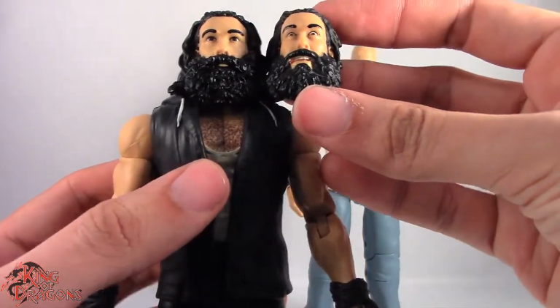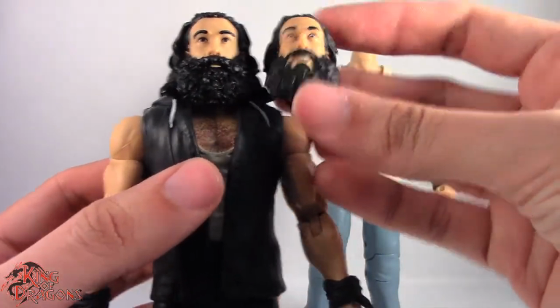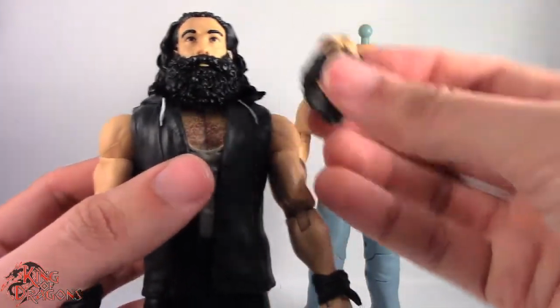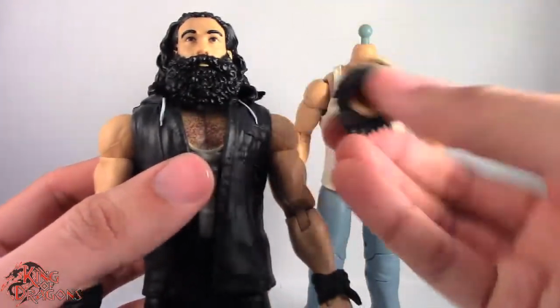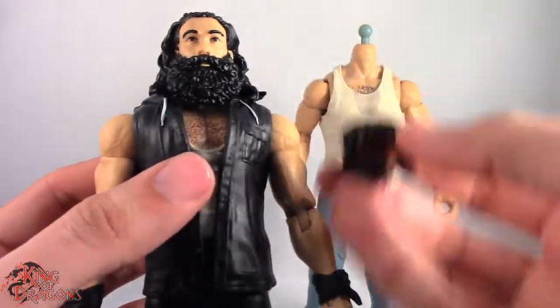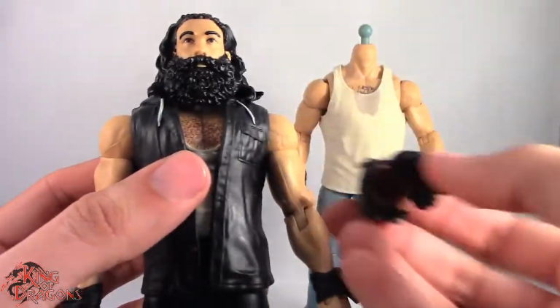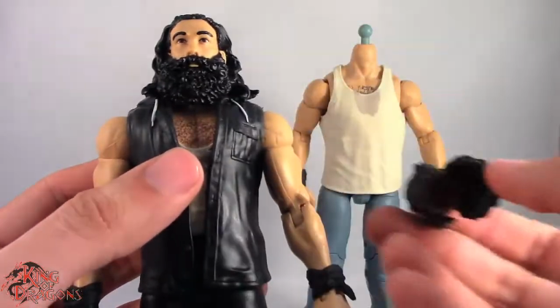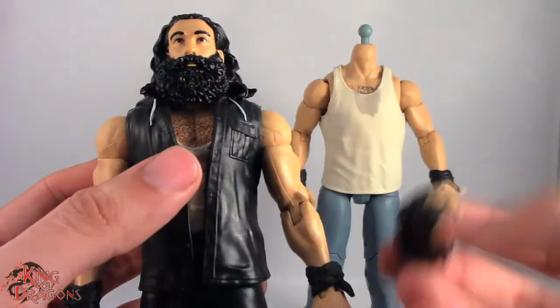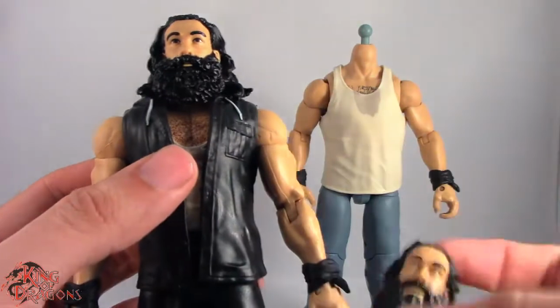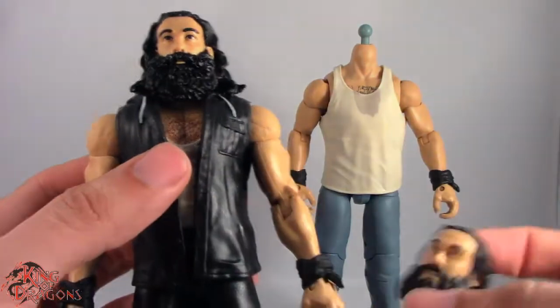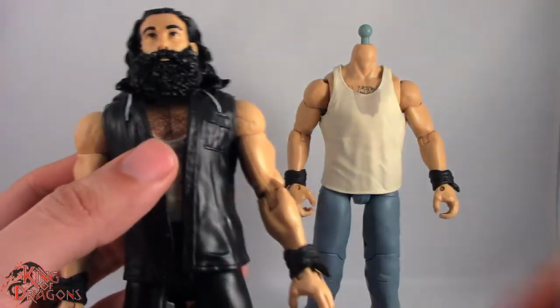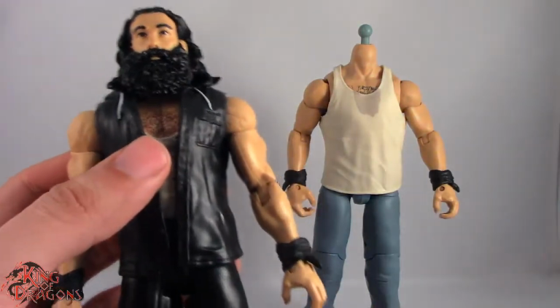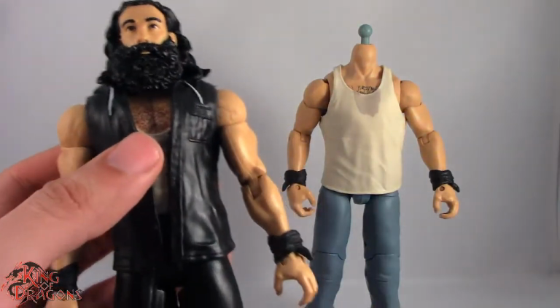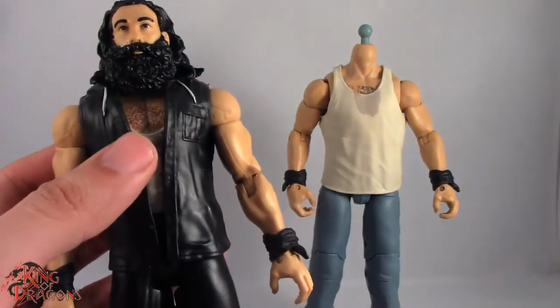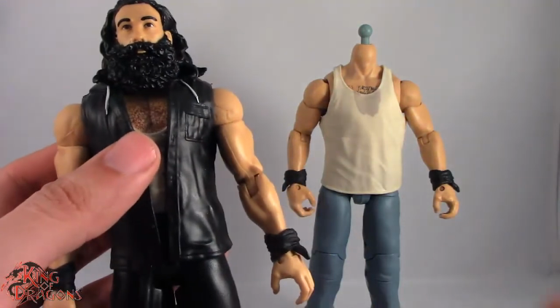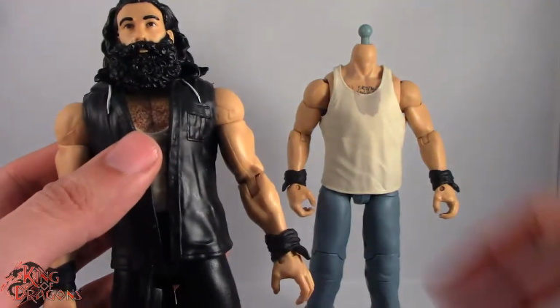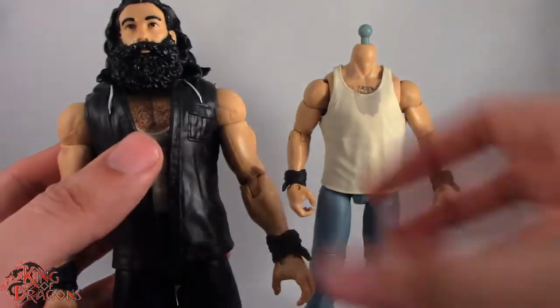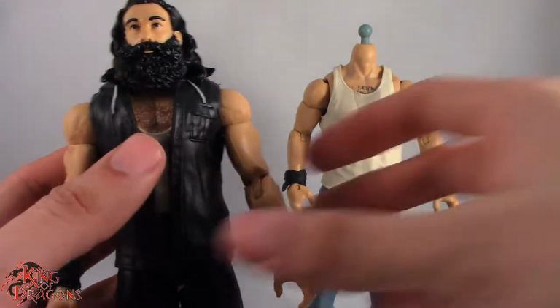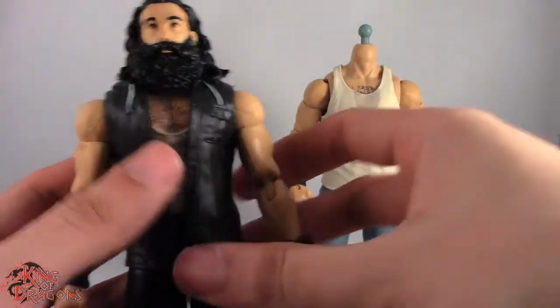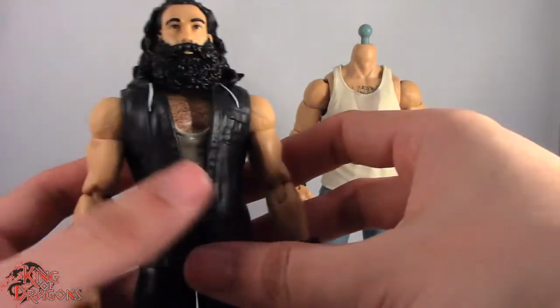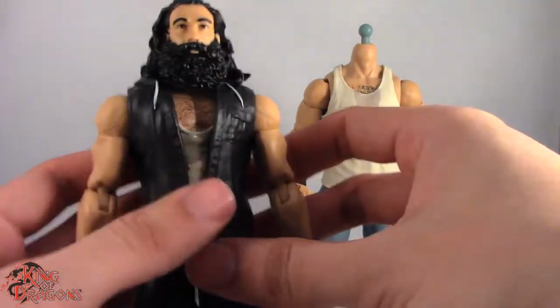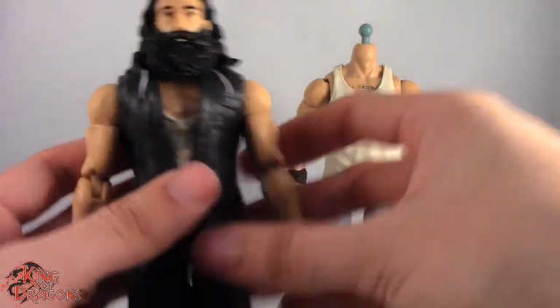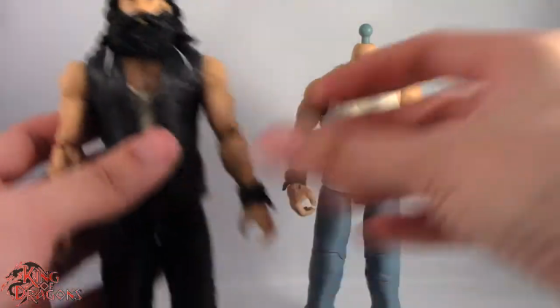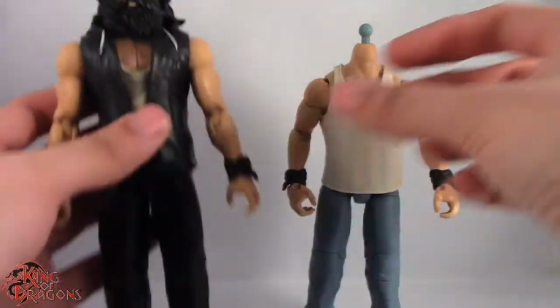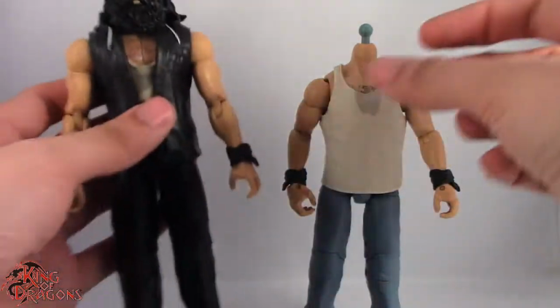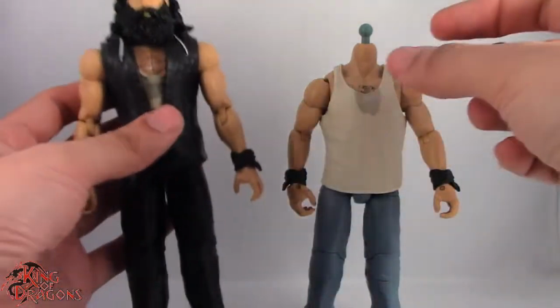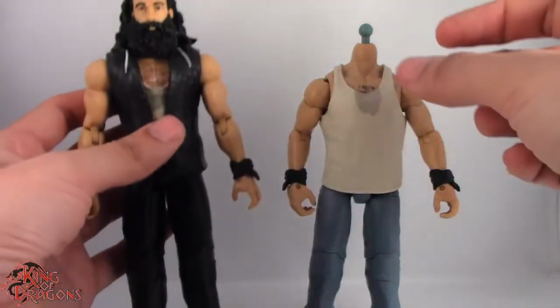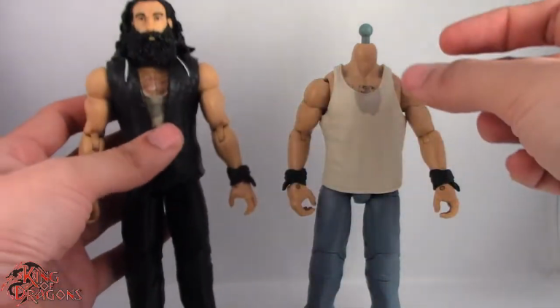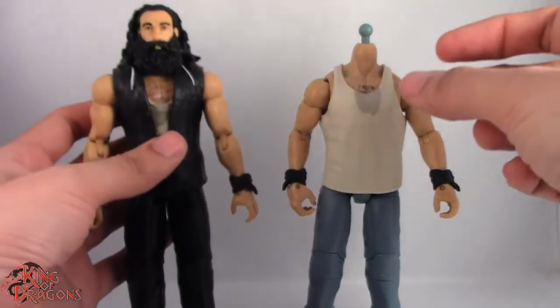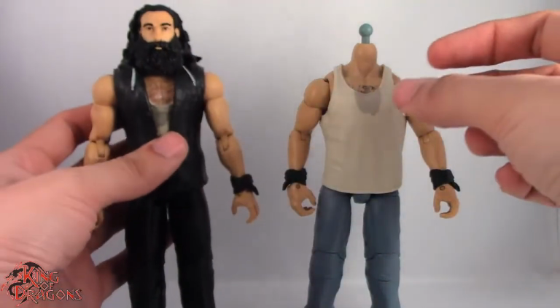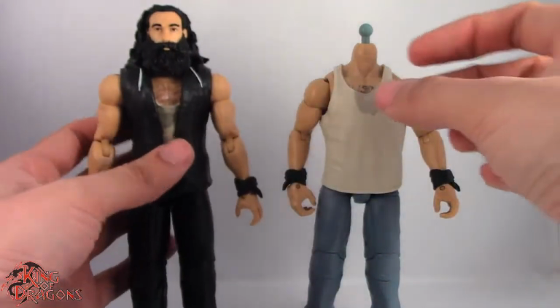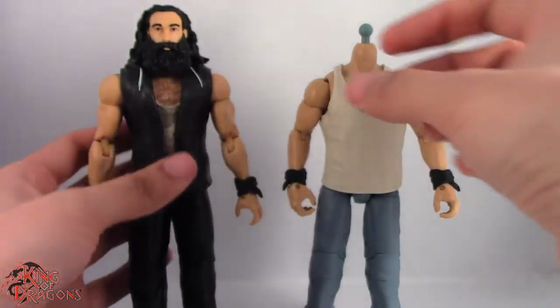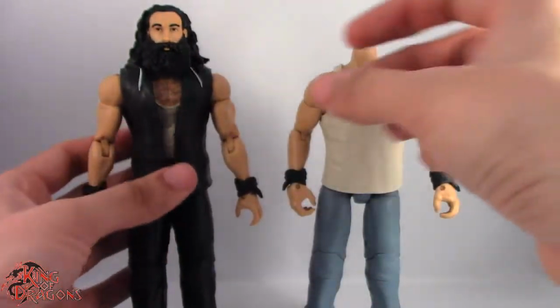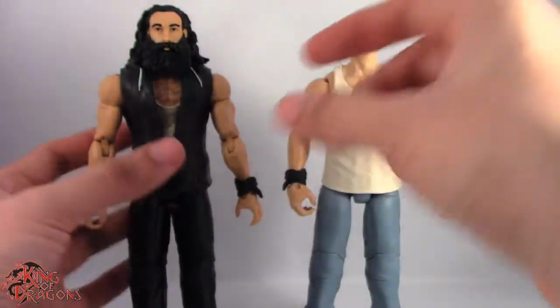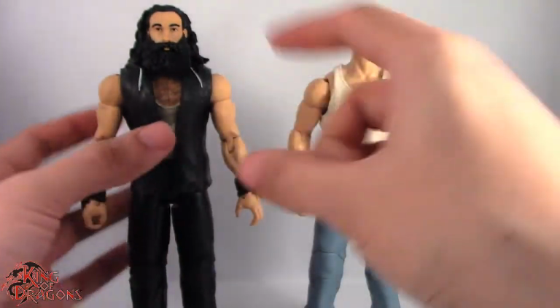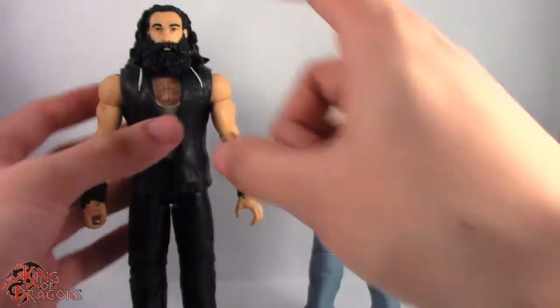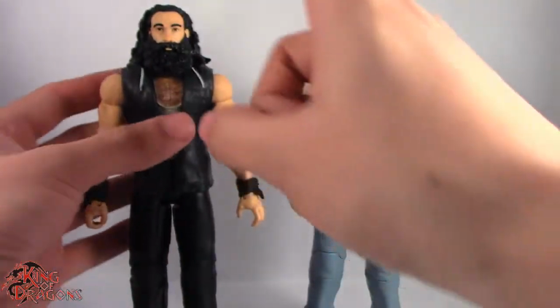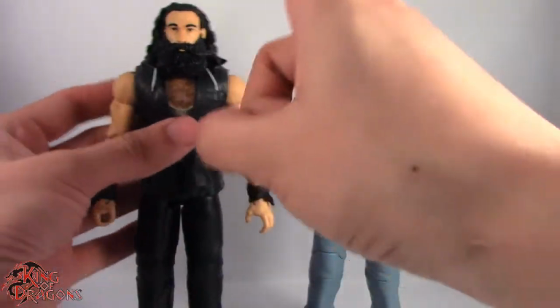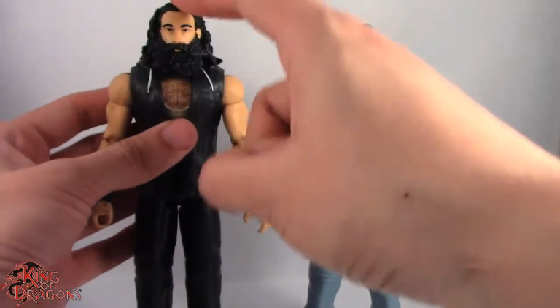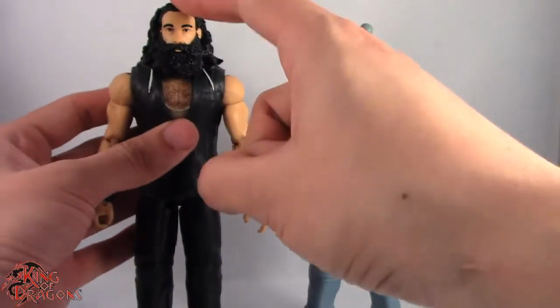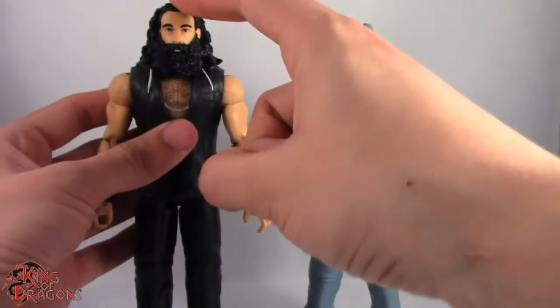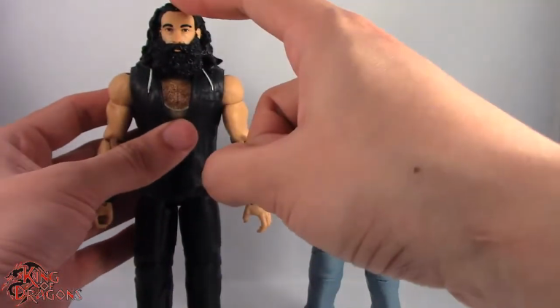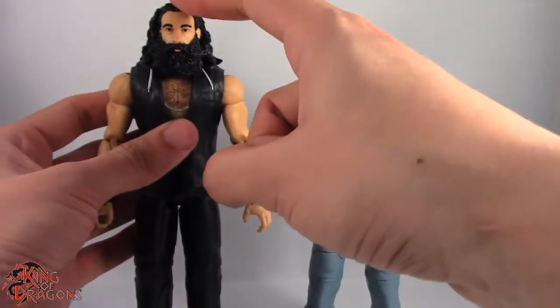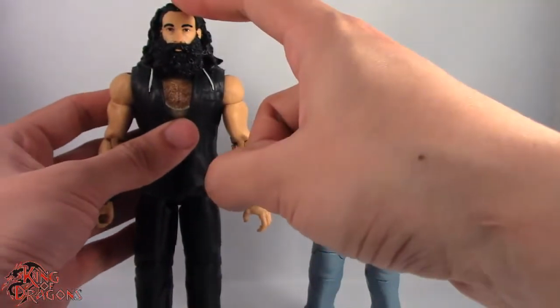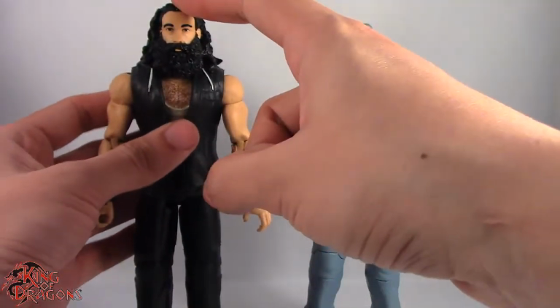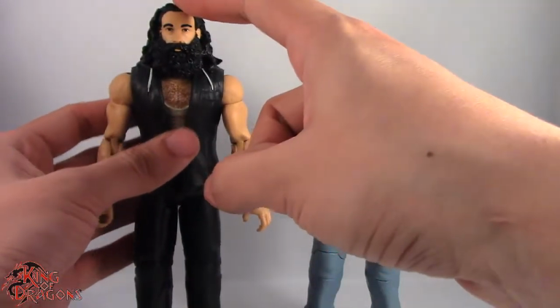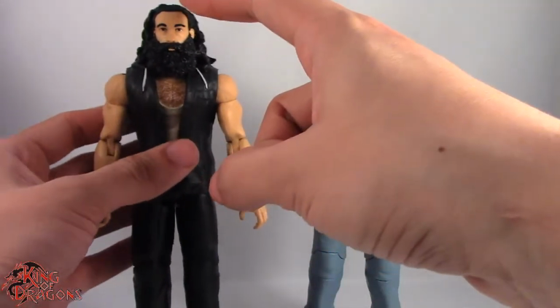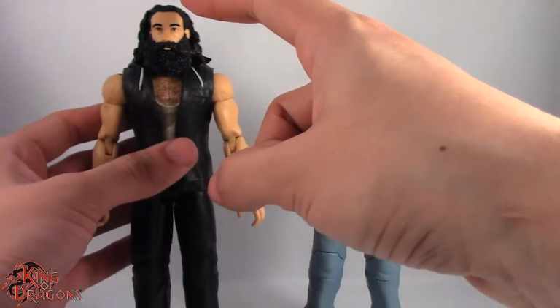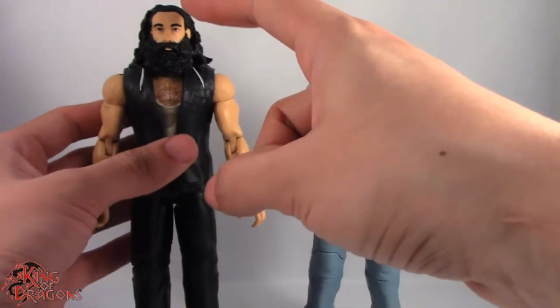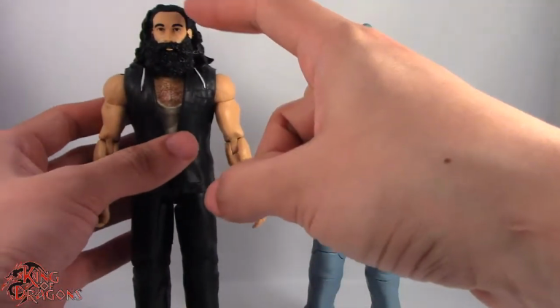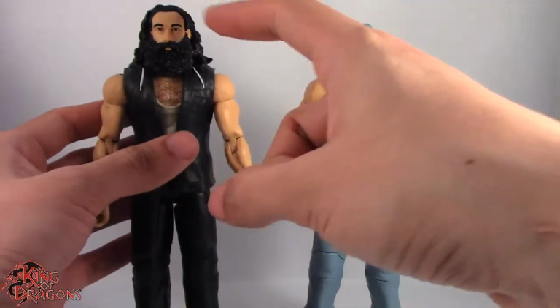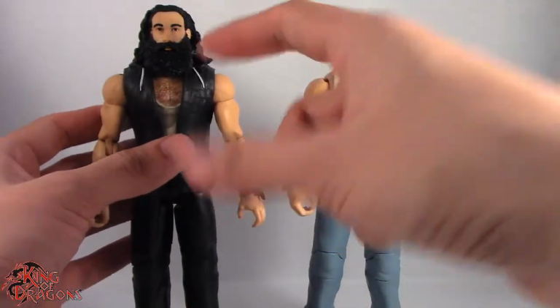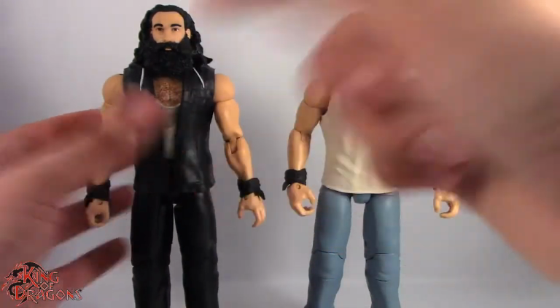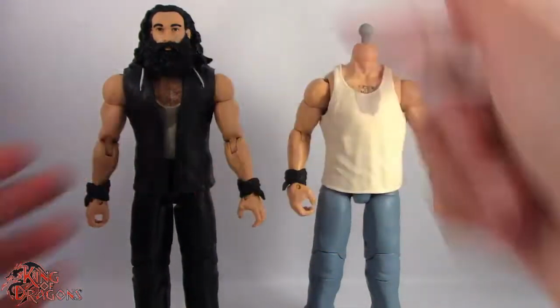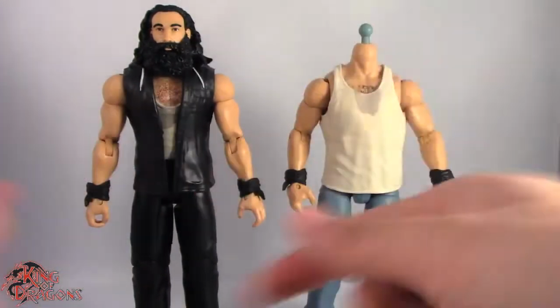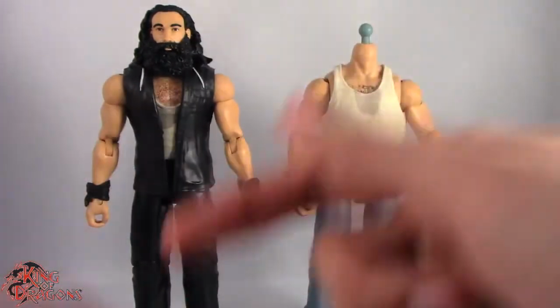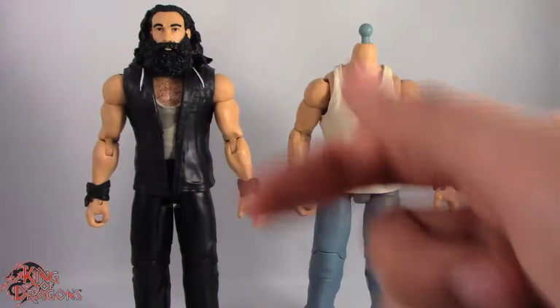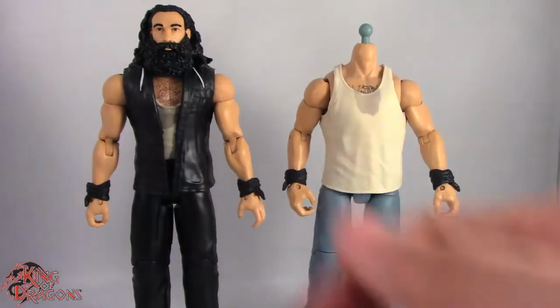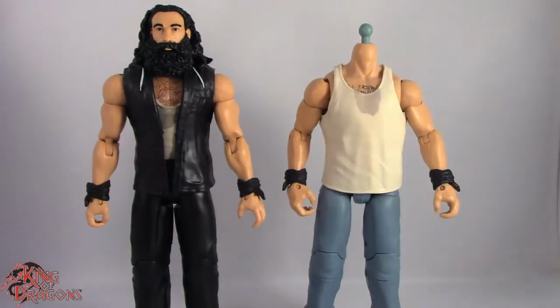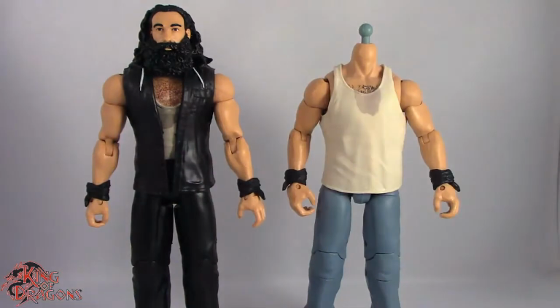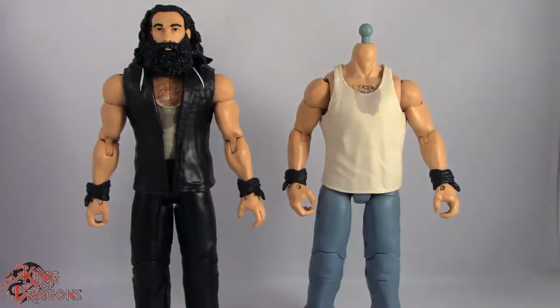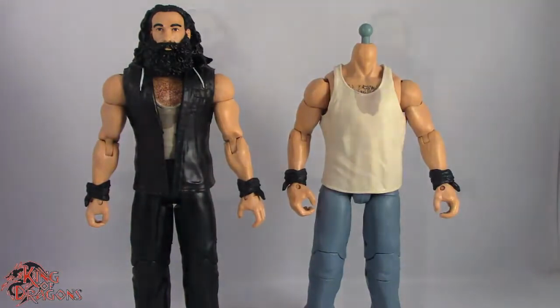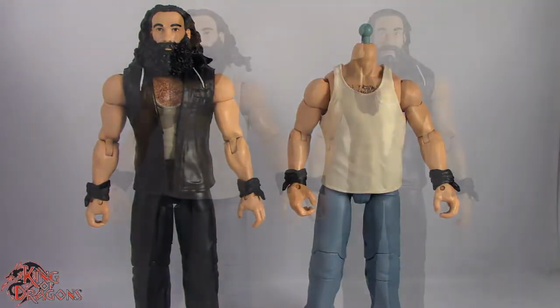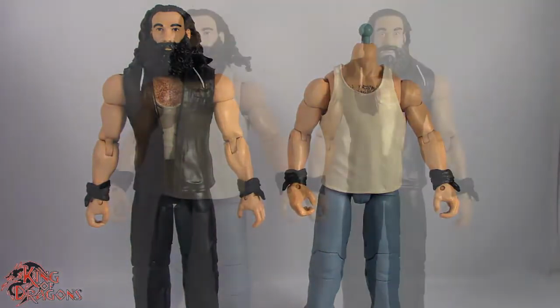I can only imagine what this one's going to be, seeing as how it has the much longer hair and the bushier beard. This is going to be one beautiful challenge. So let's take a little break, get this guy's head heated up, and then we'll continue the swap.